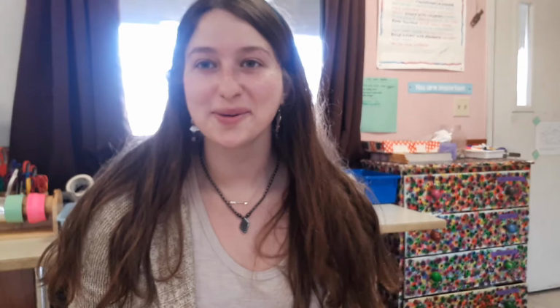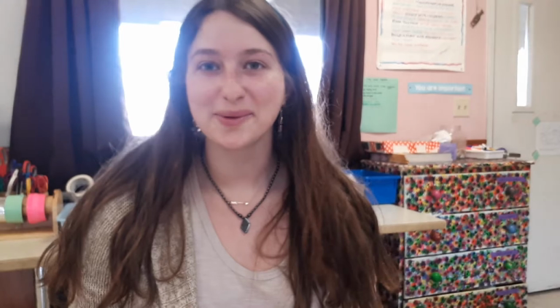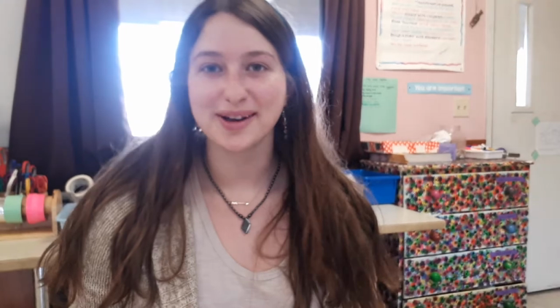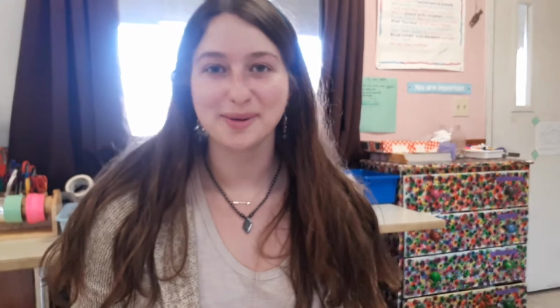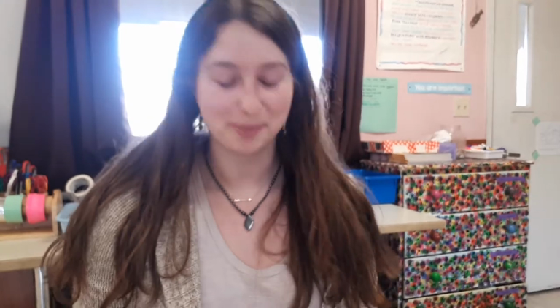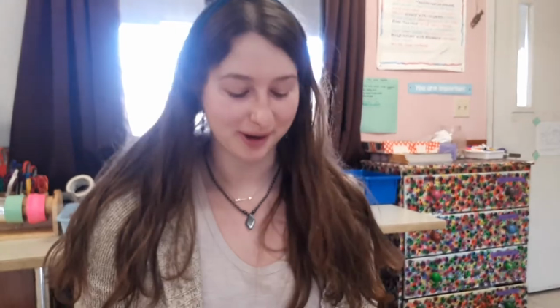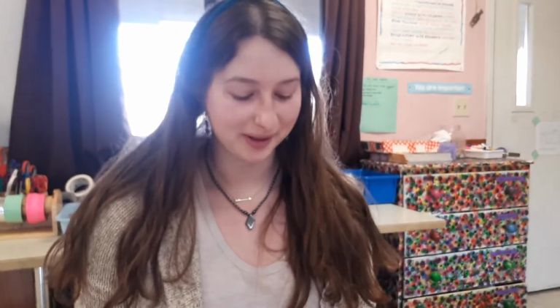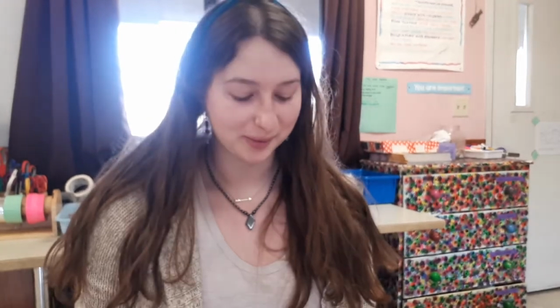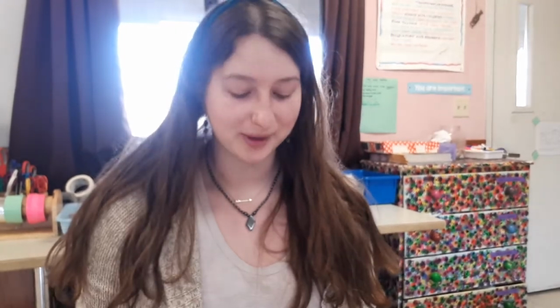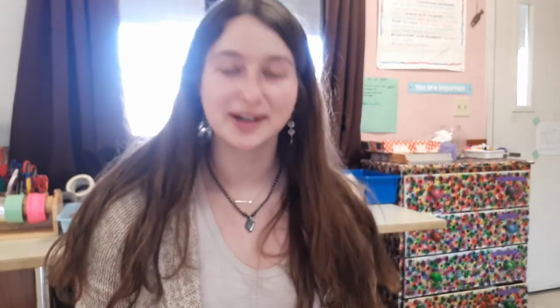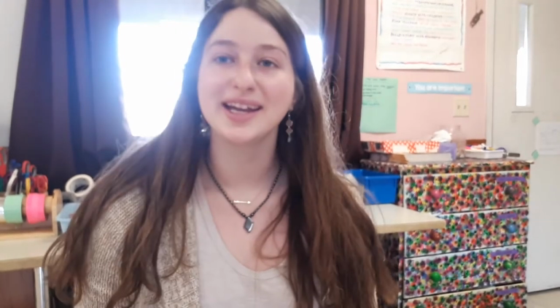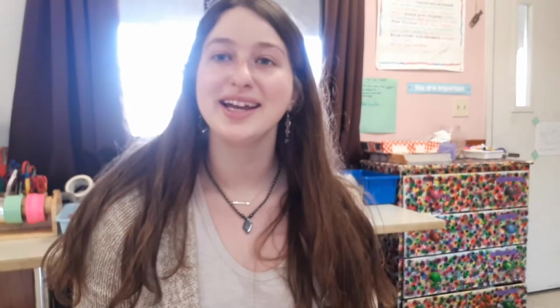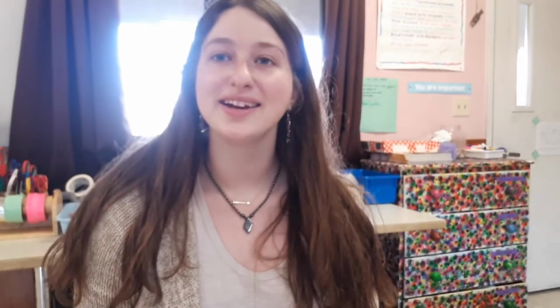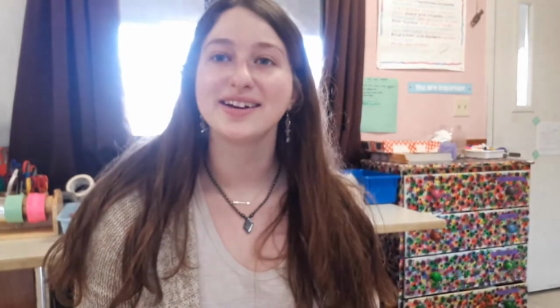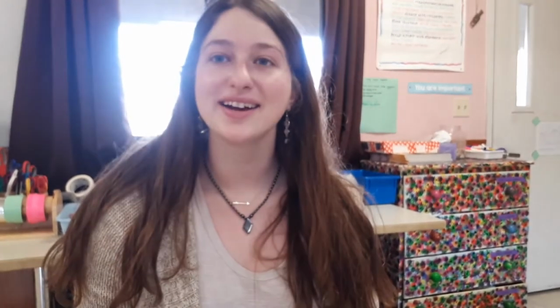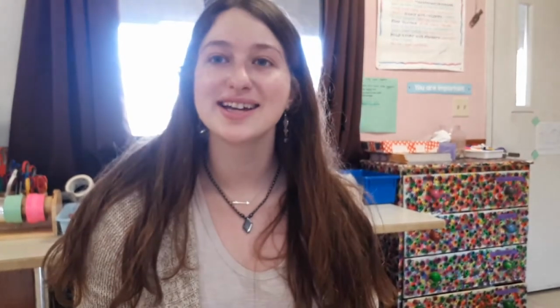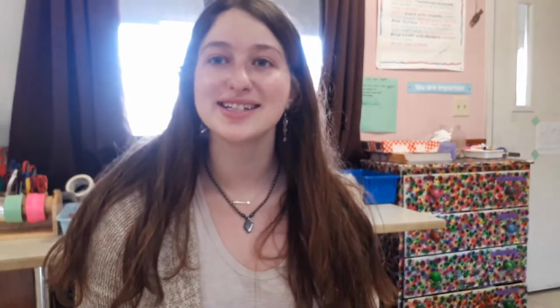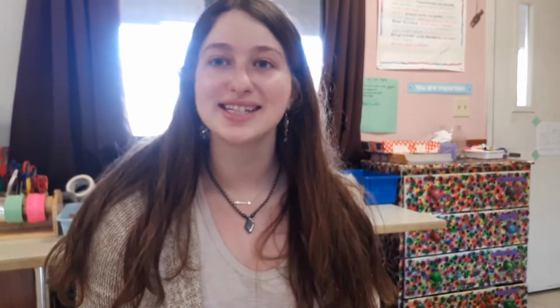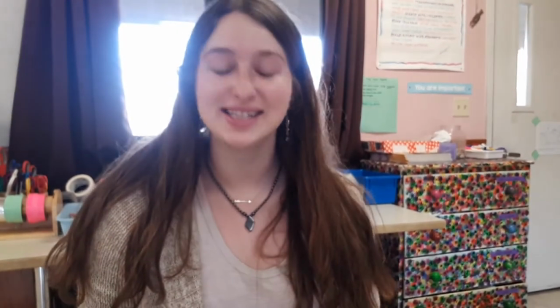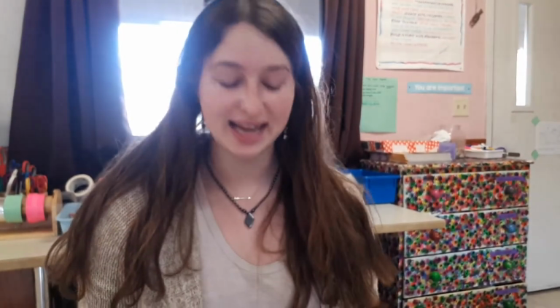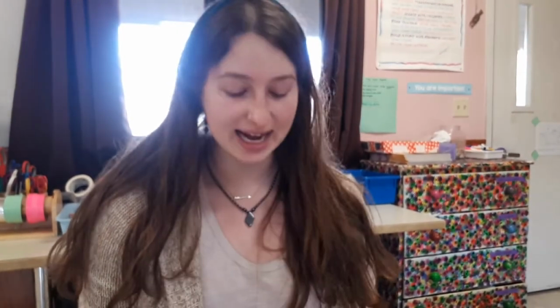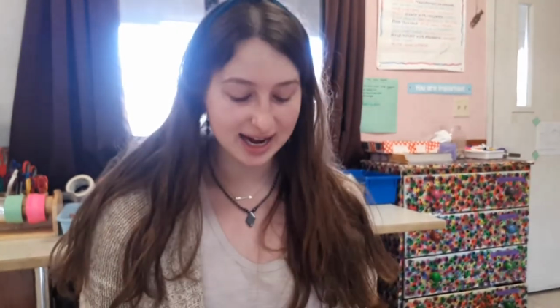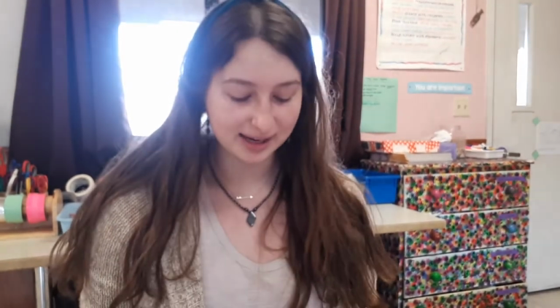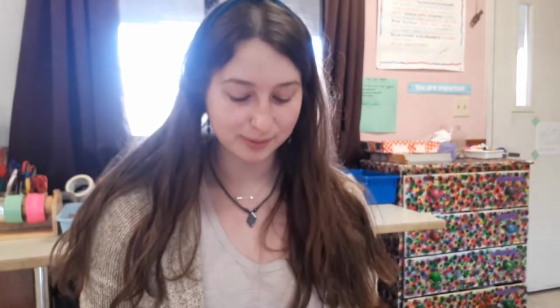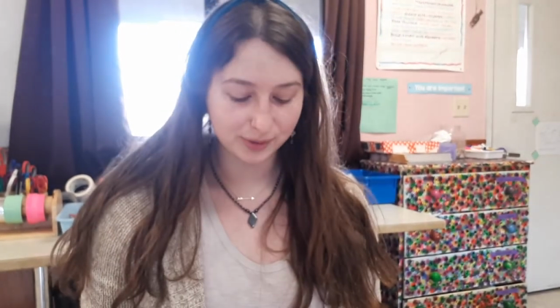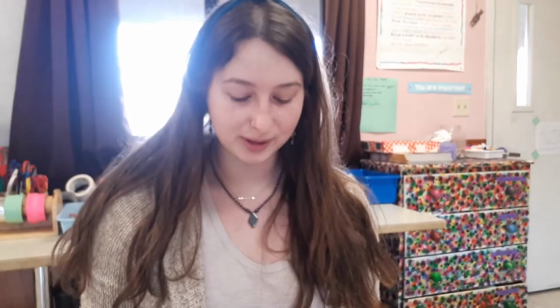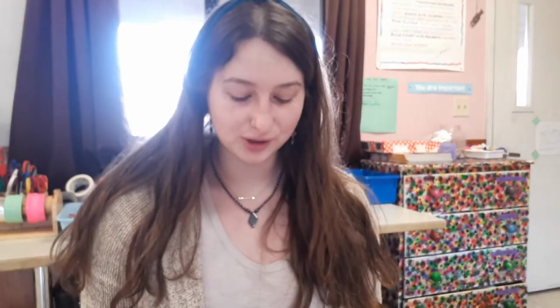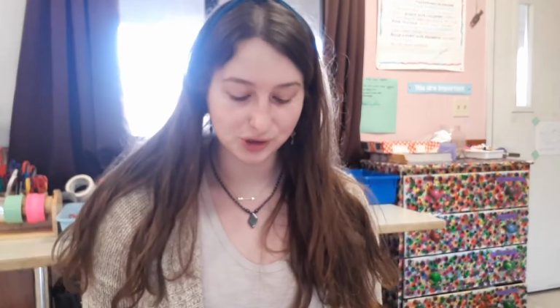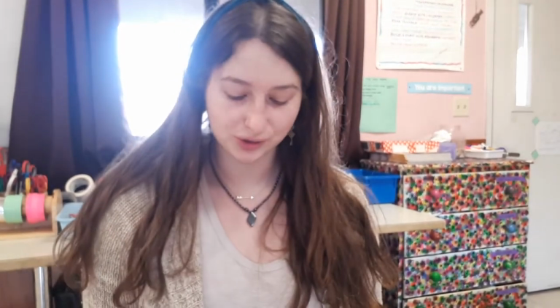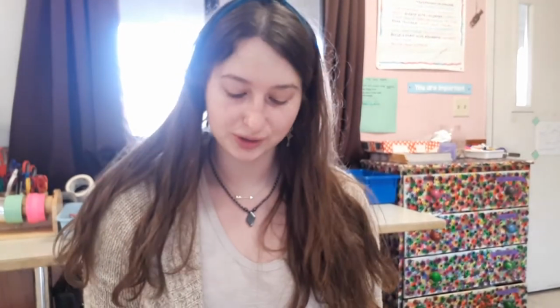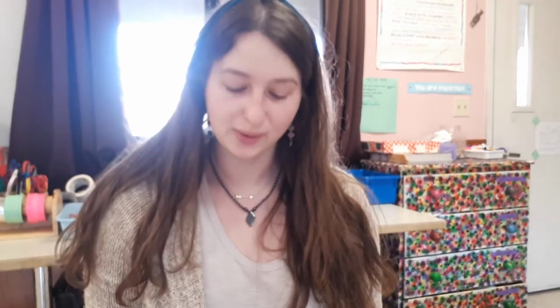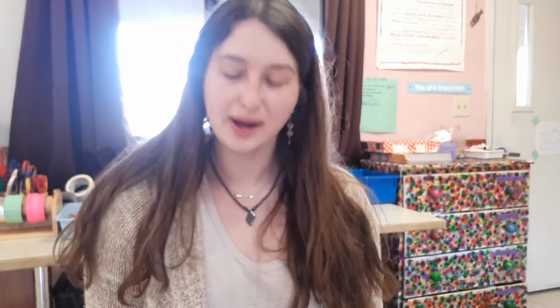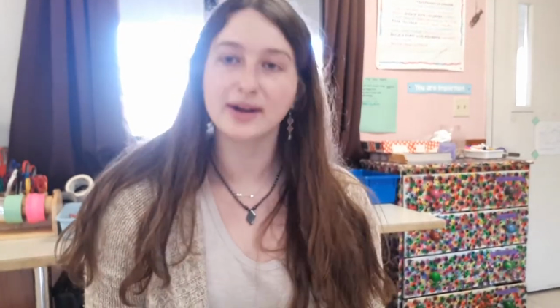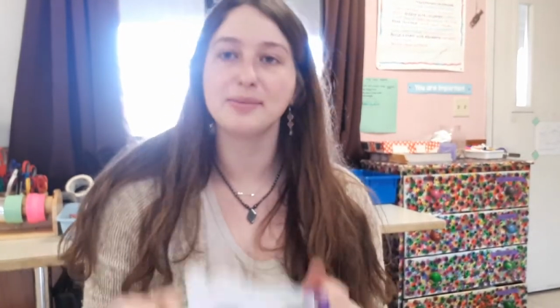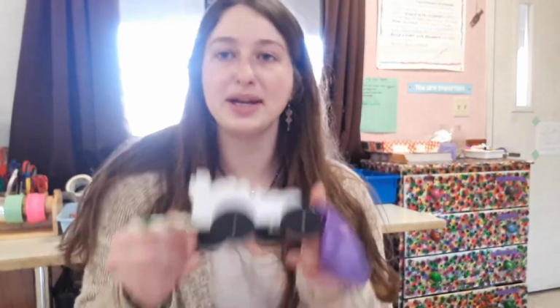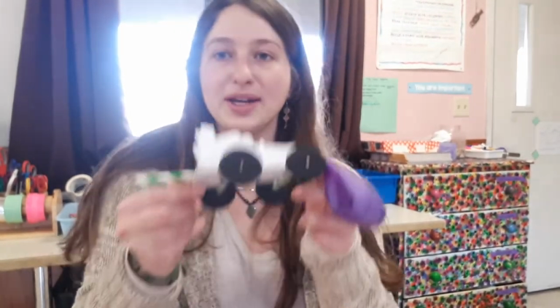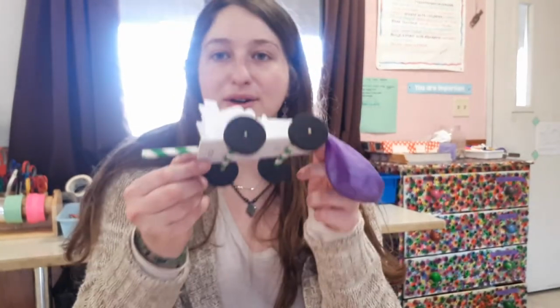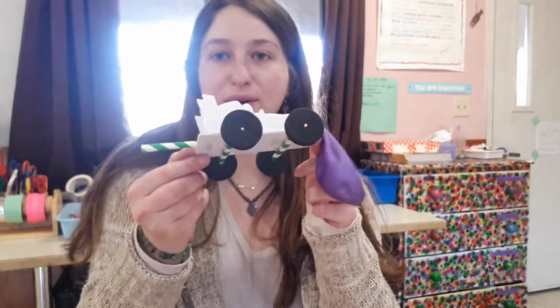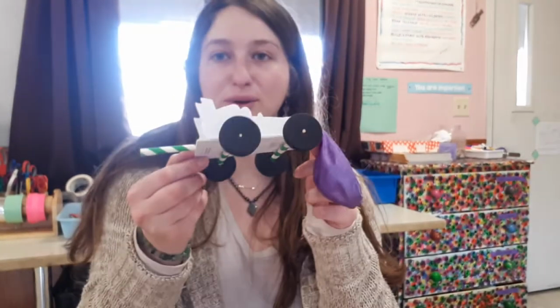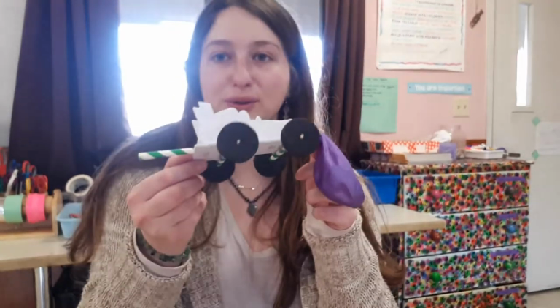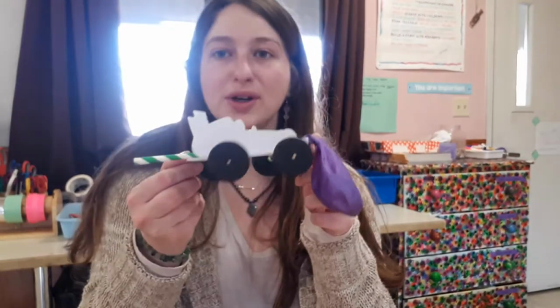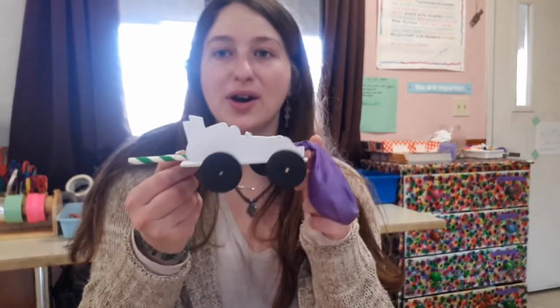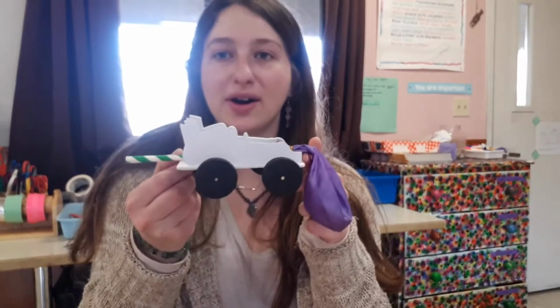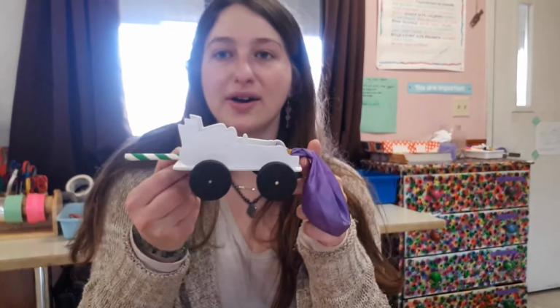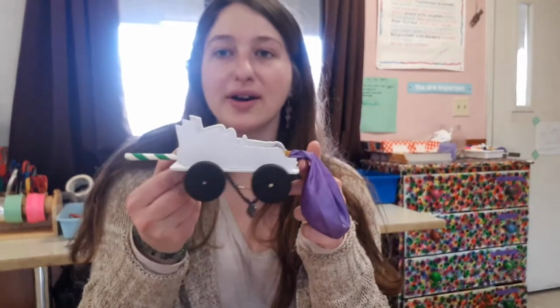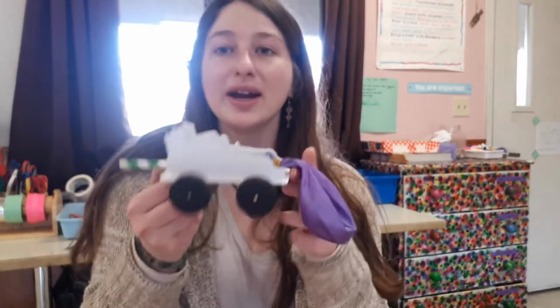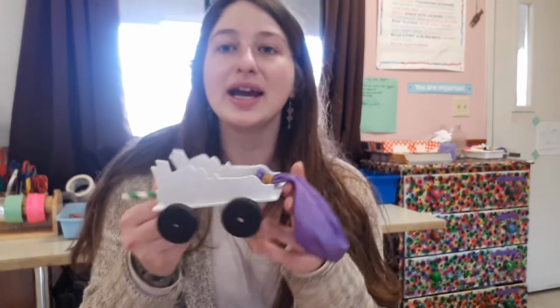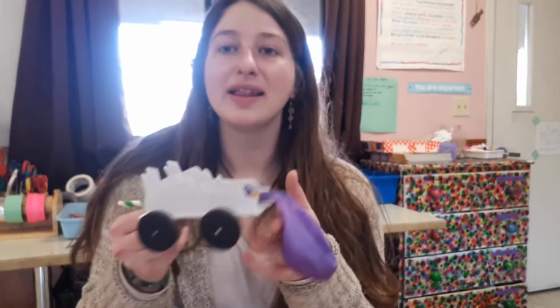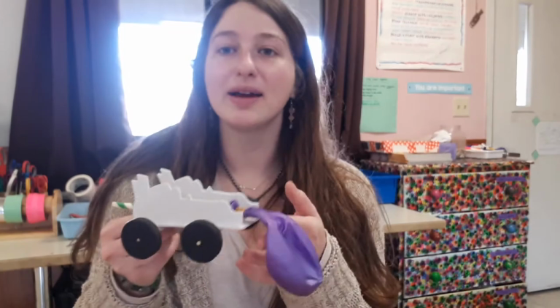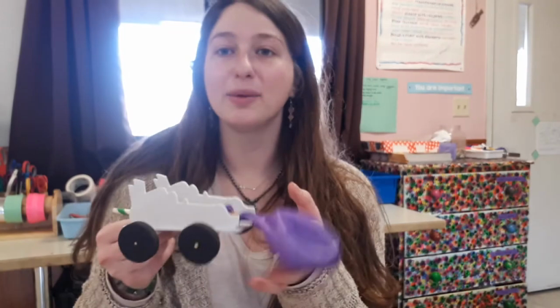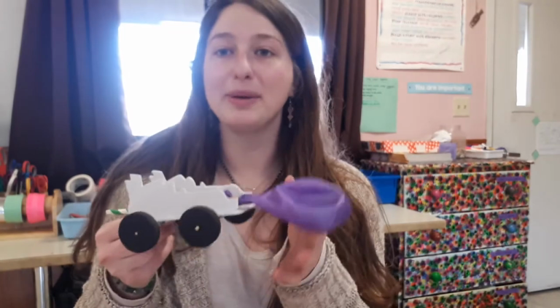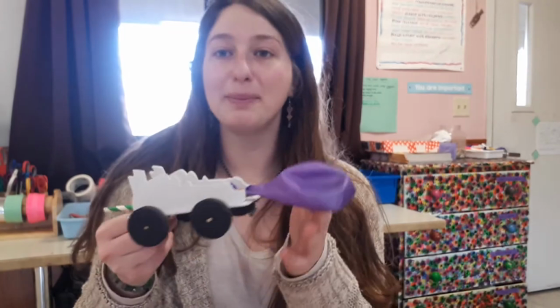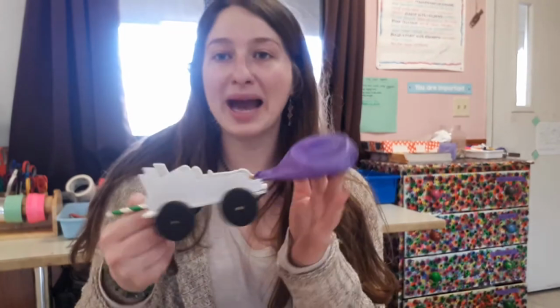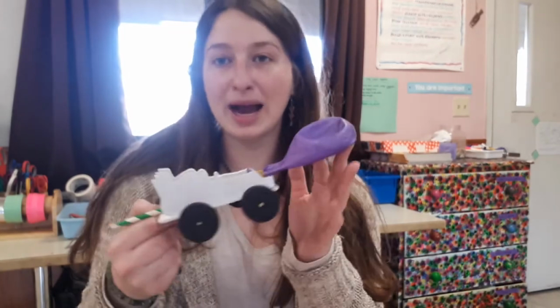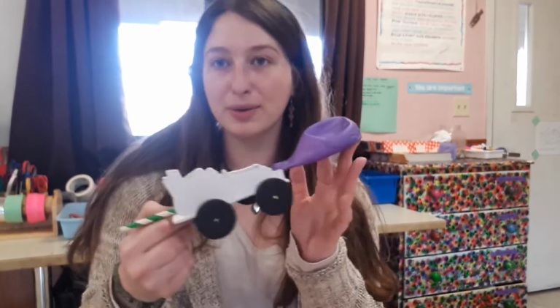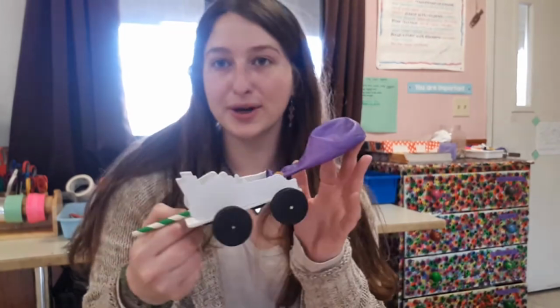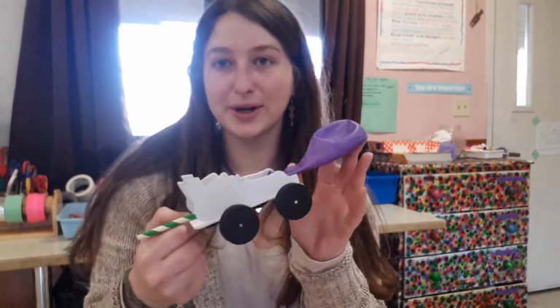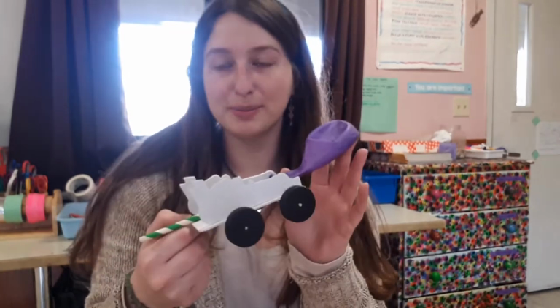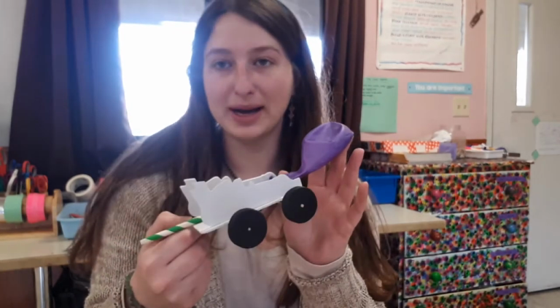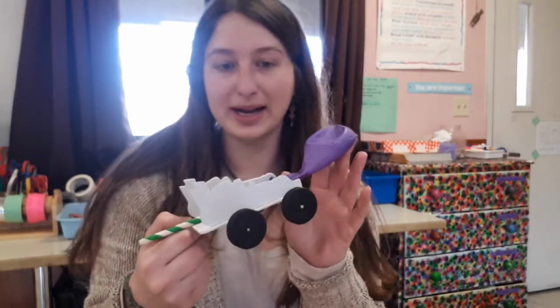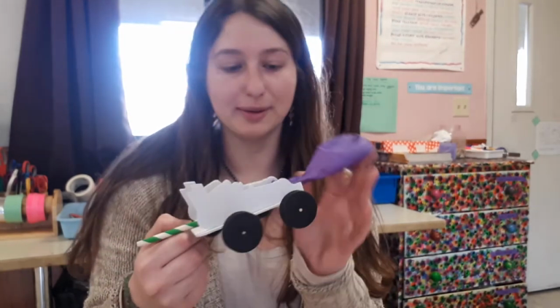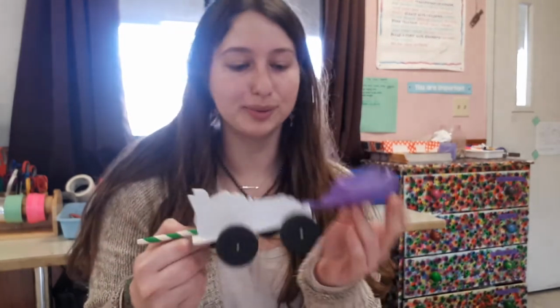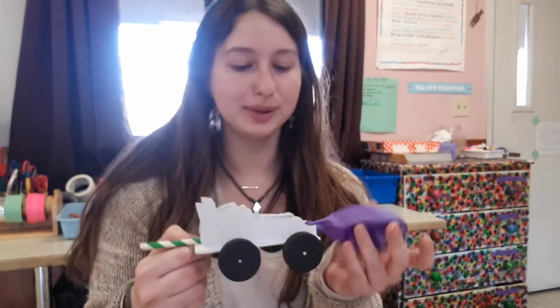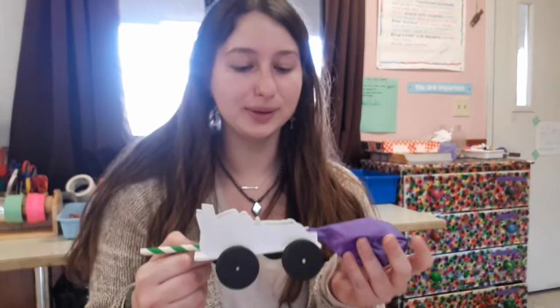Hello everyone, Pollywog here and today I'm going to show you how to make your own car that will be powered by a balloon.